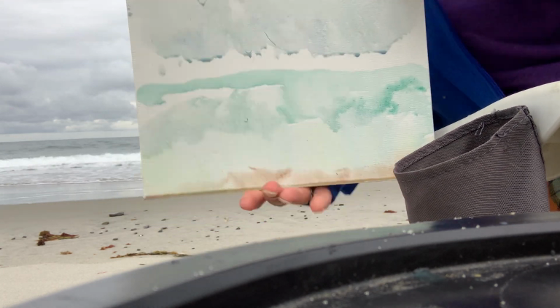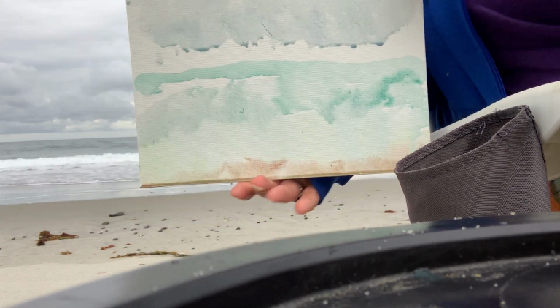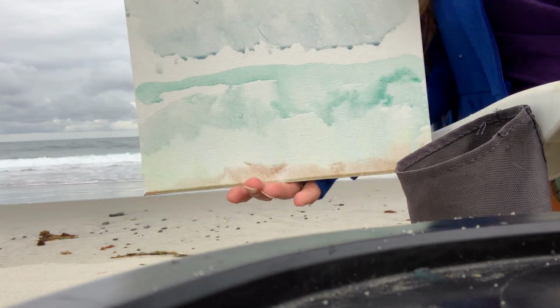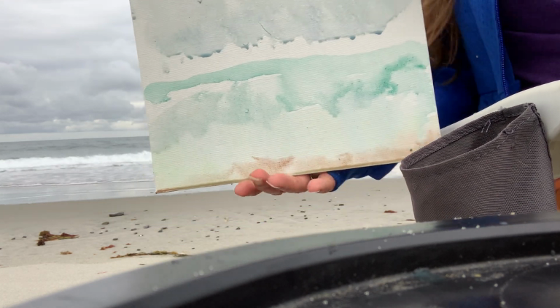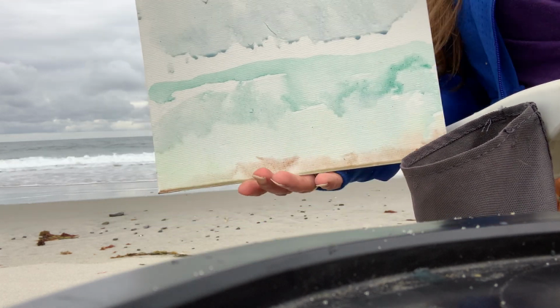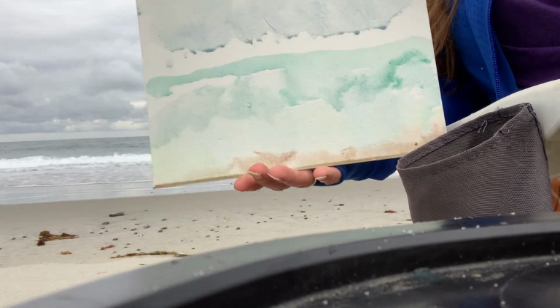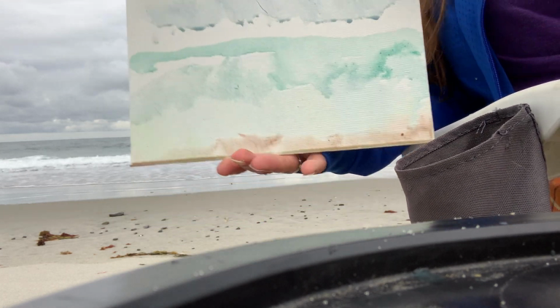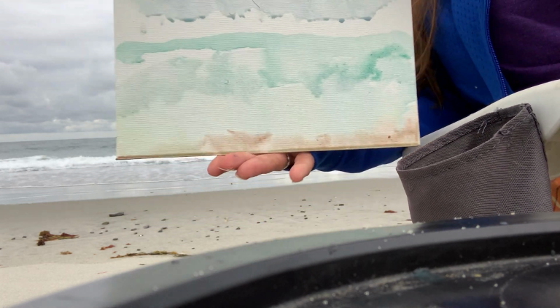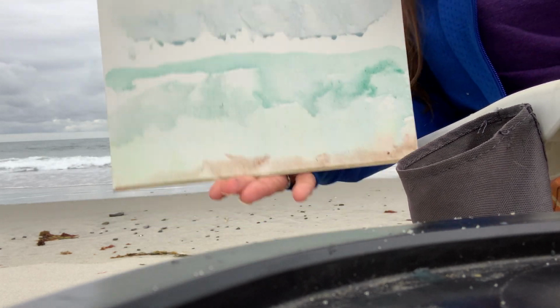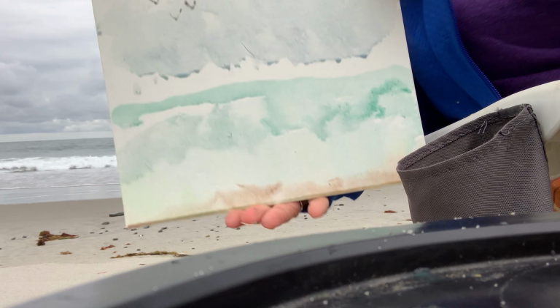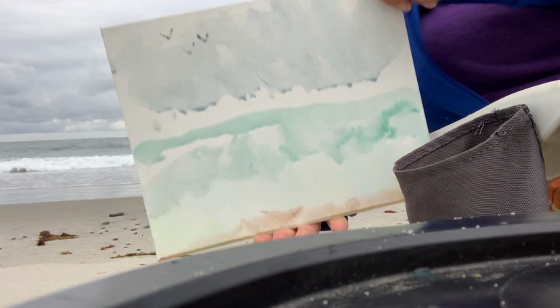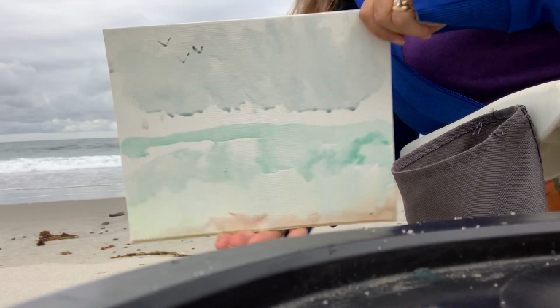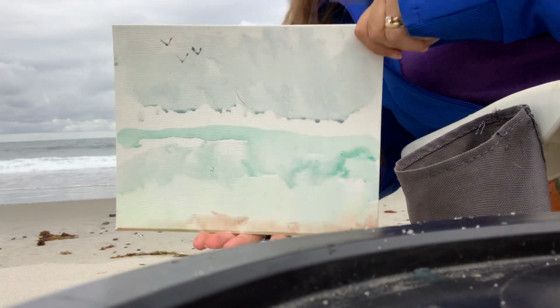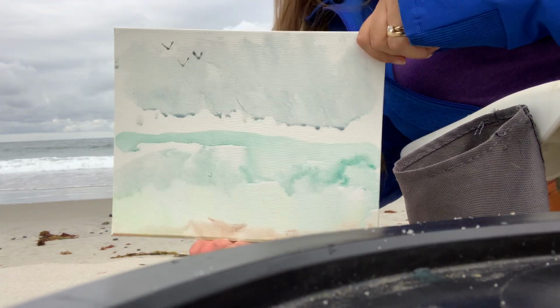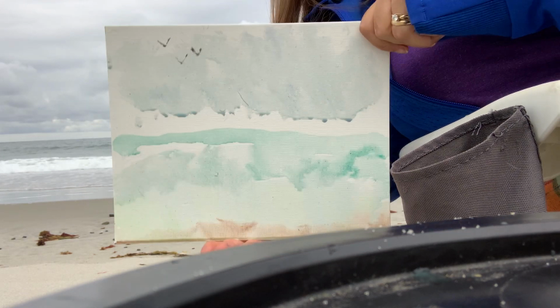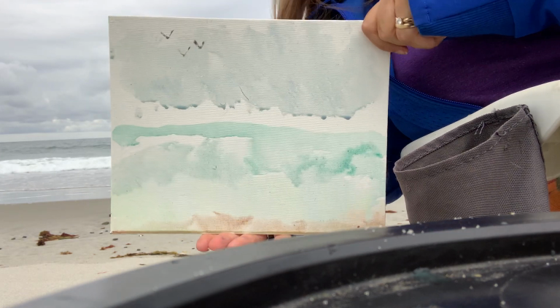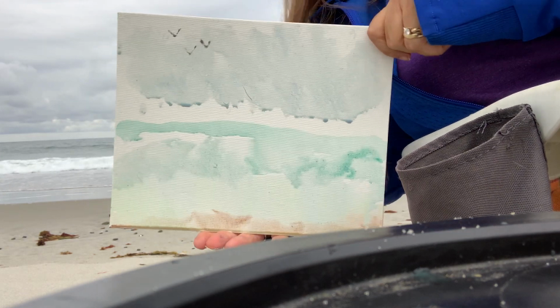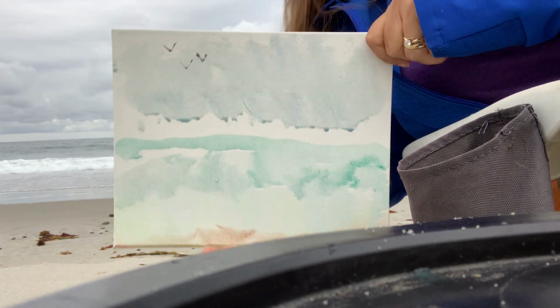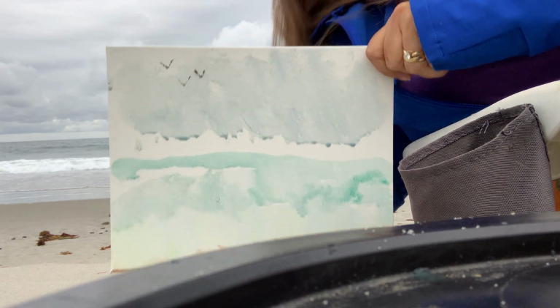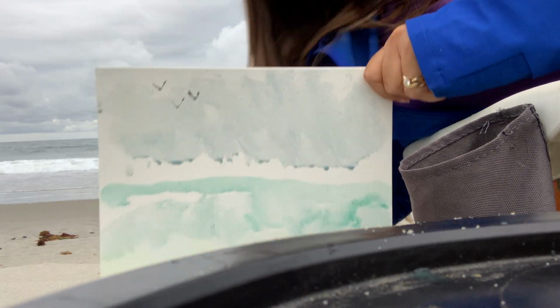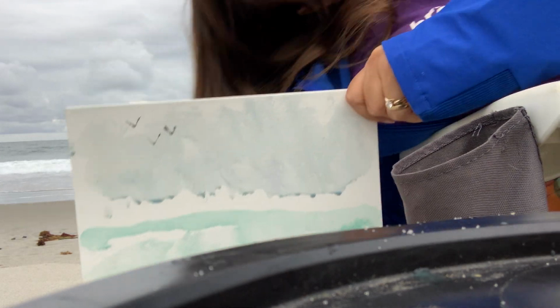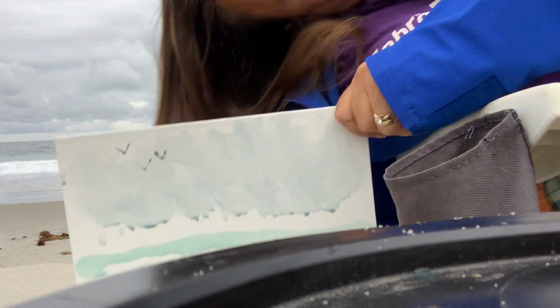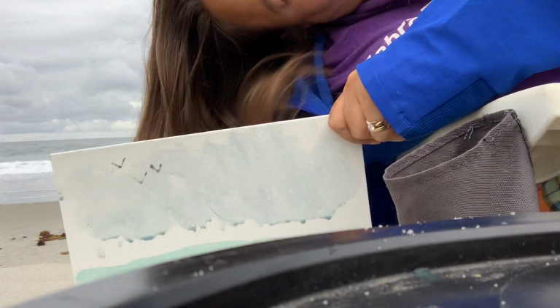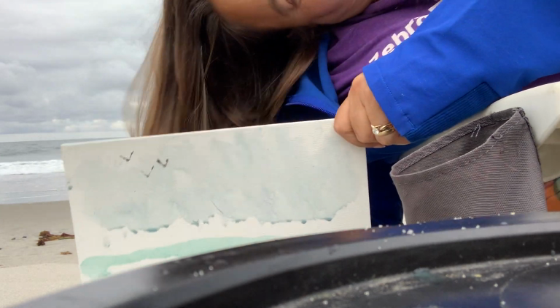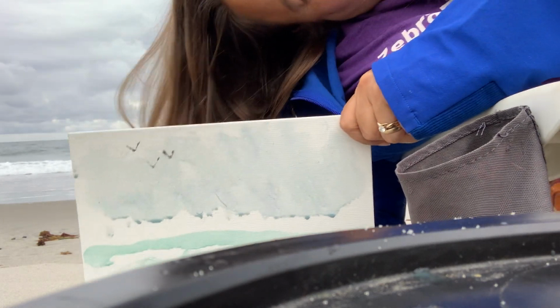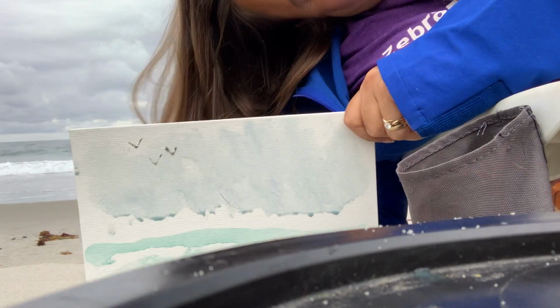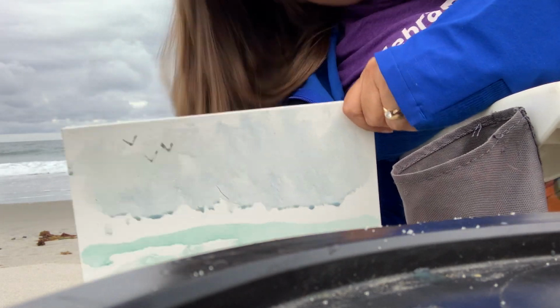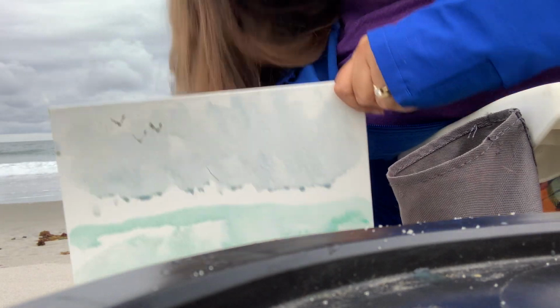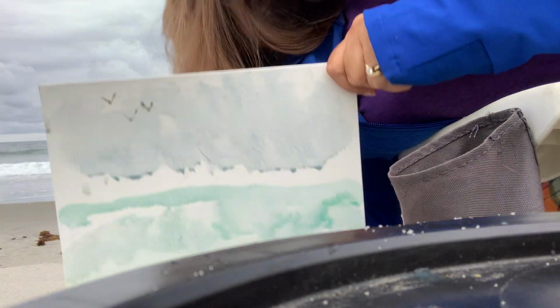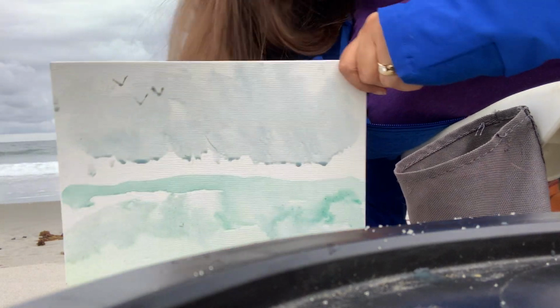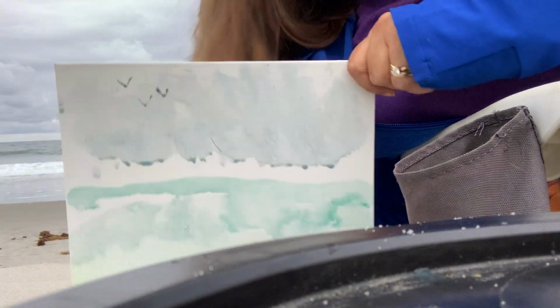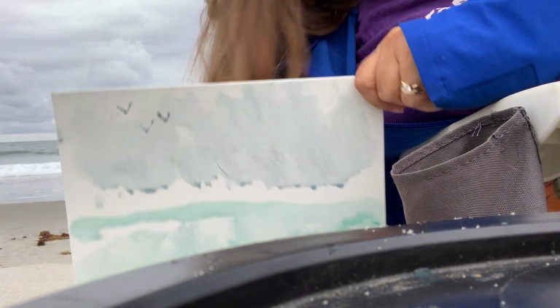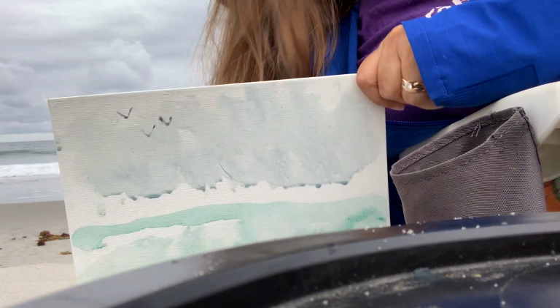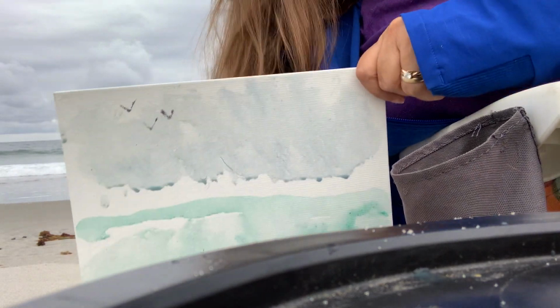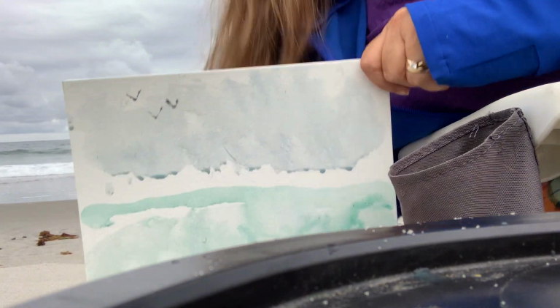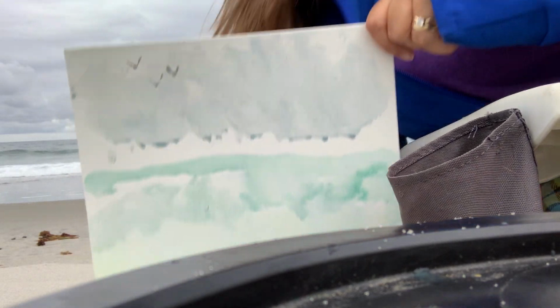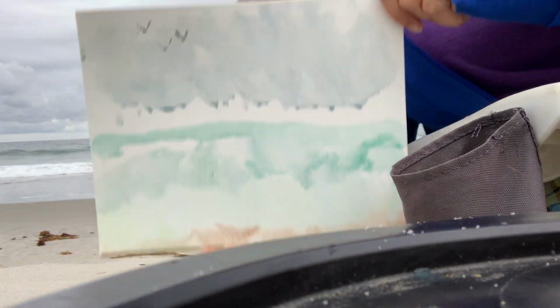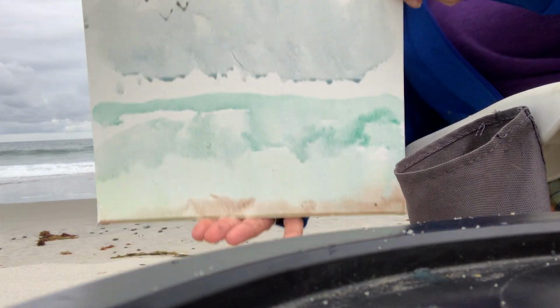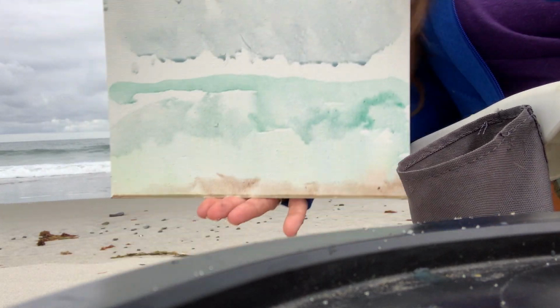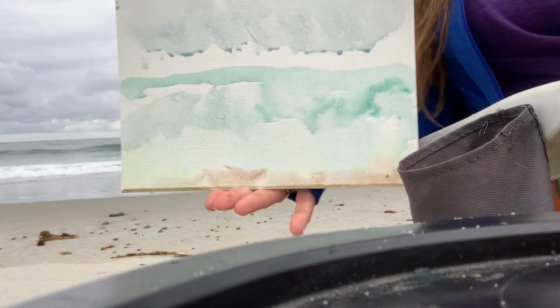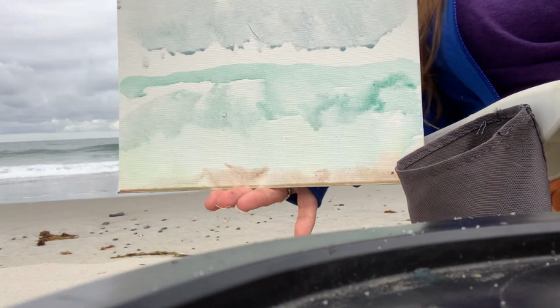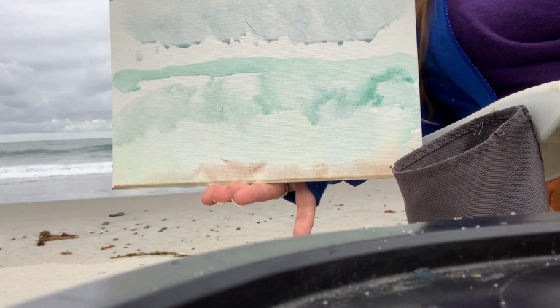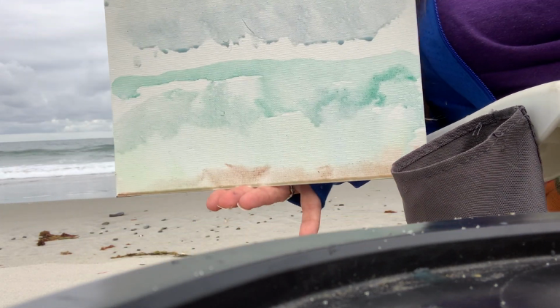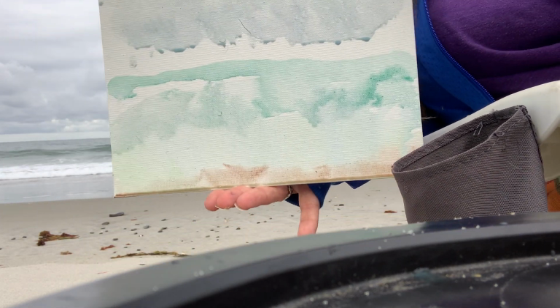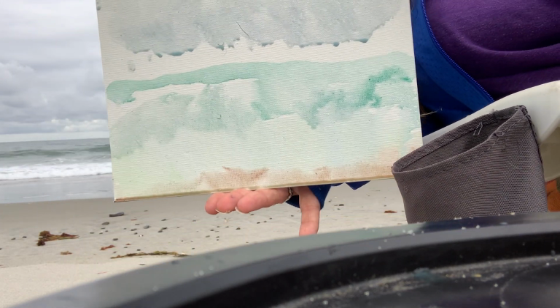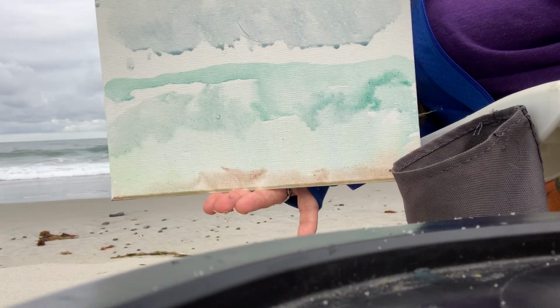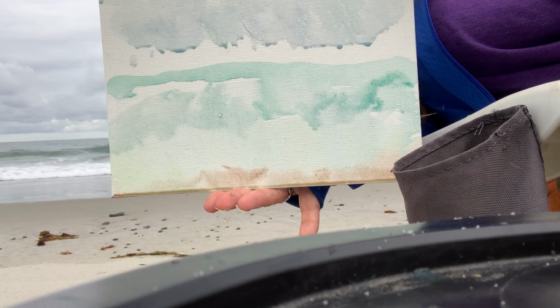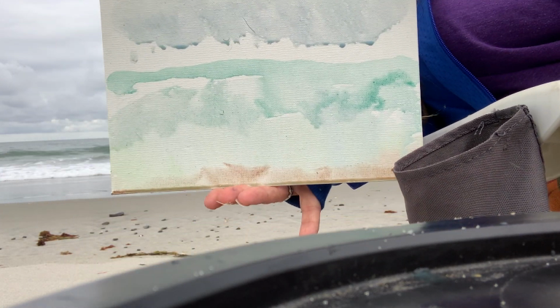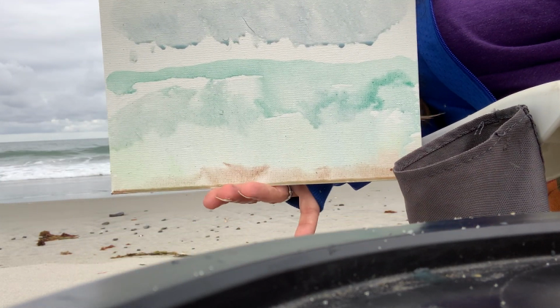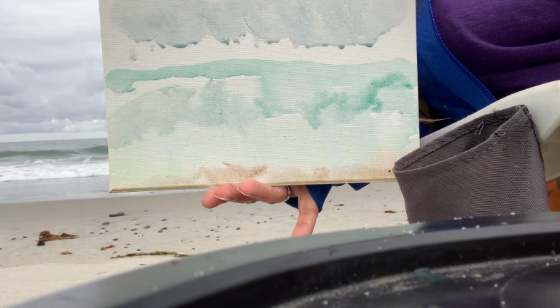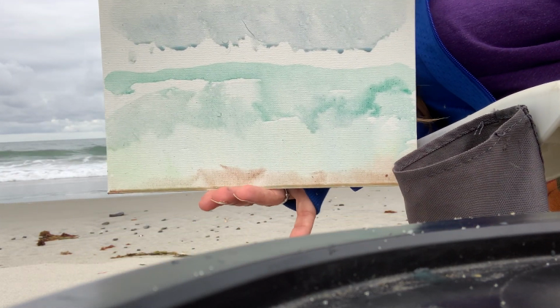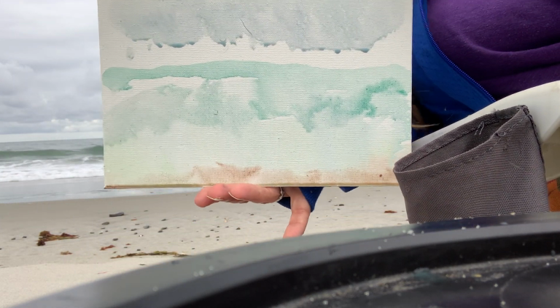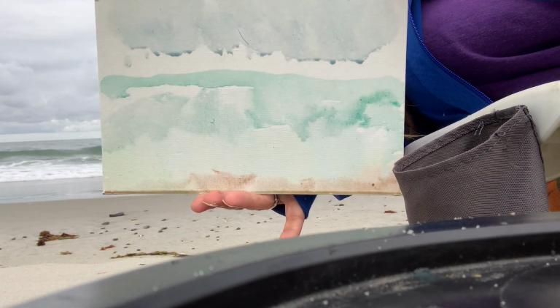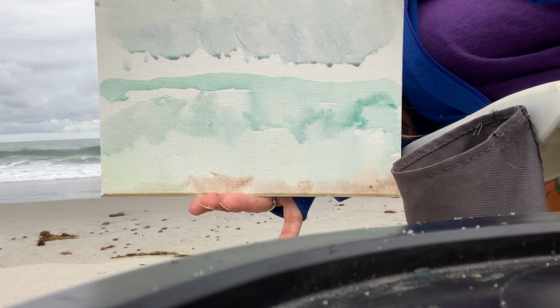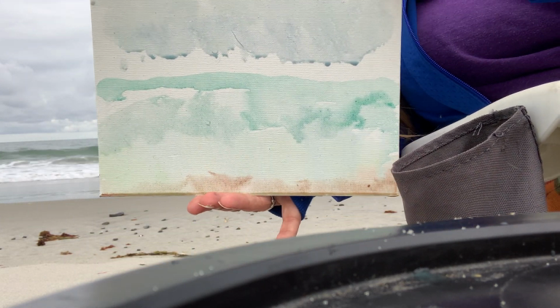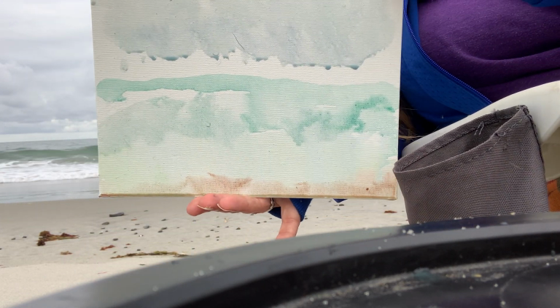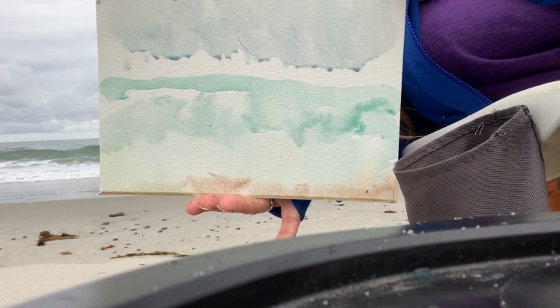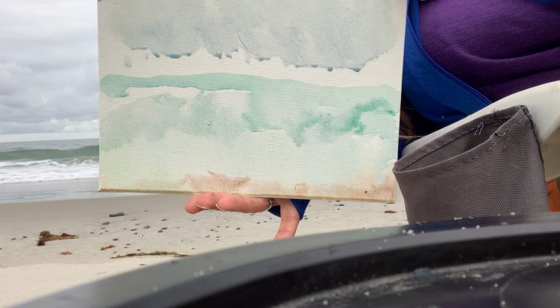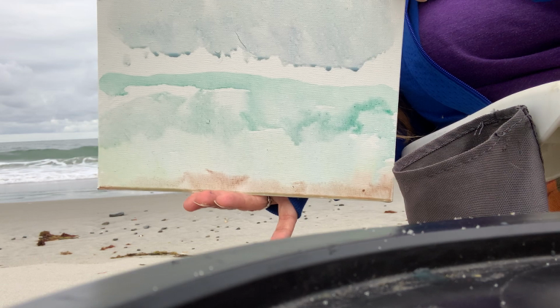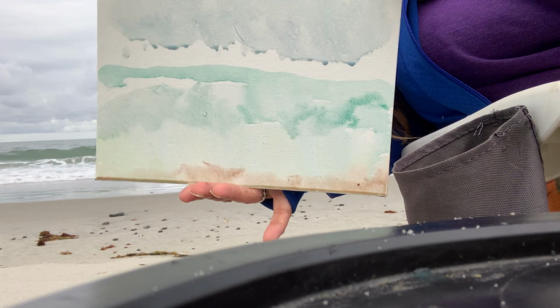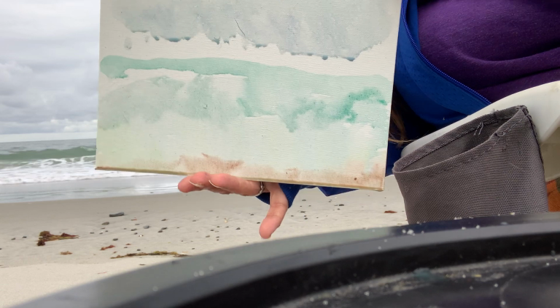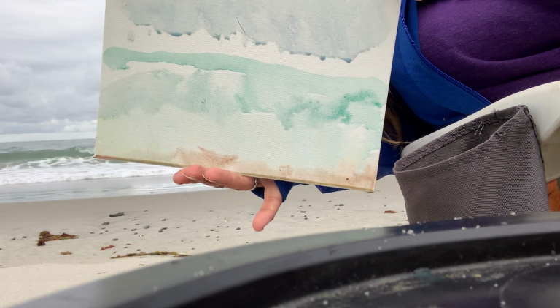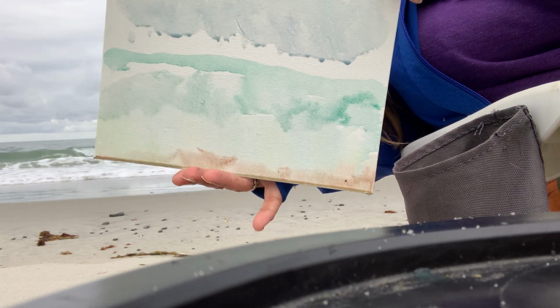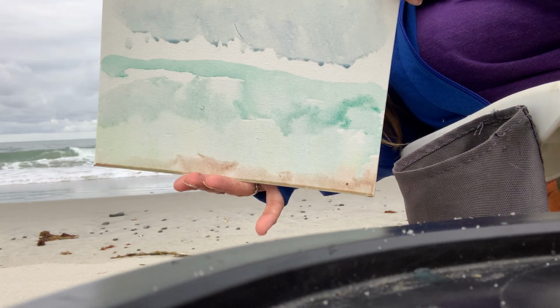Well guys, that's it for Painting with Kim at the beach. I can't wait to see your creations!